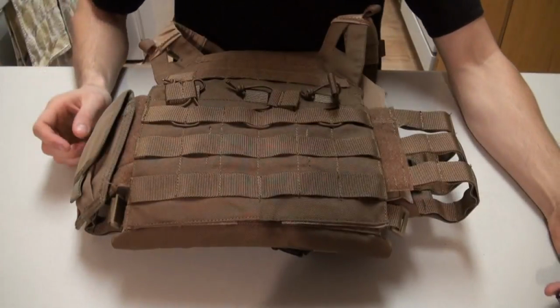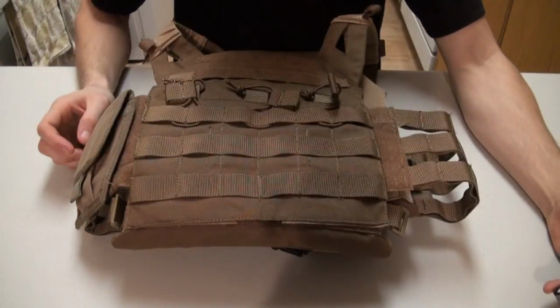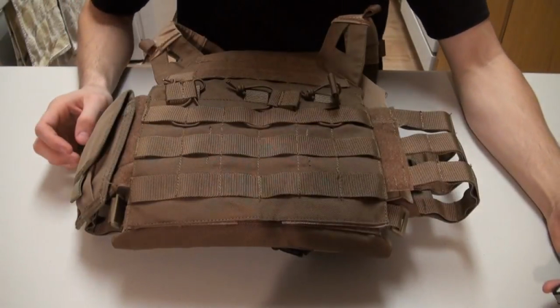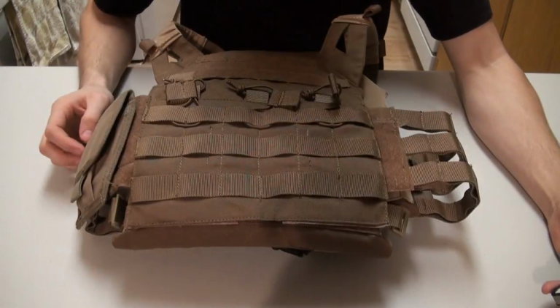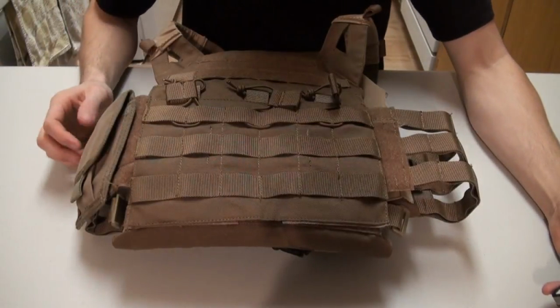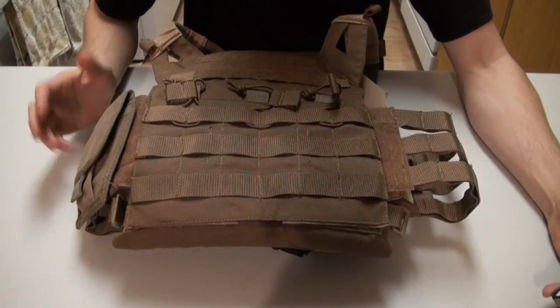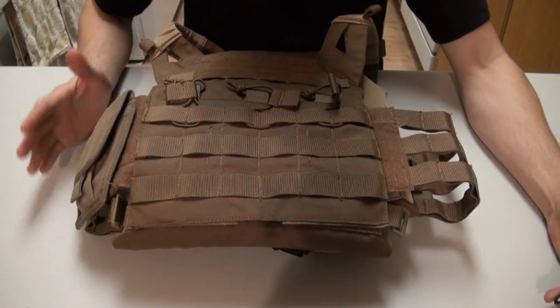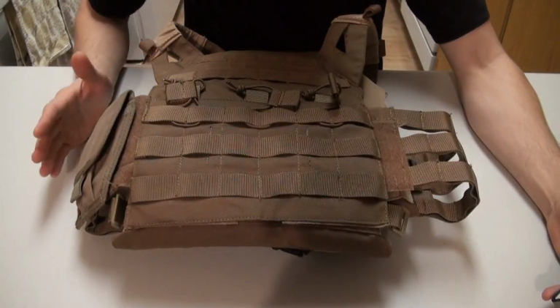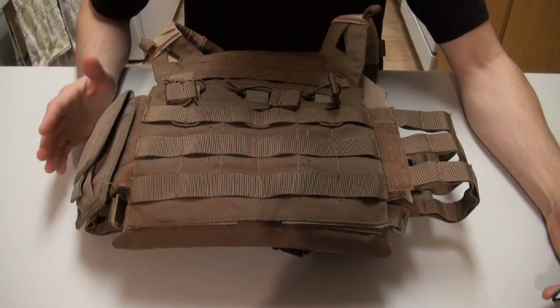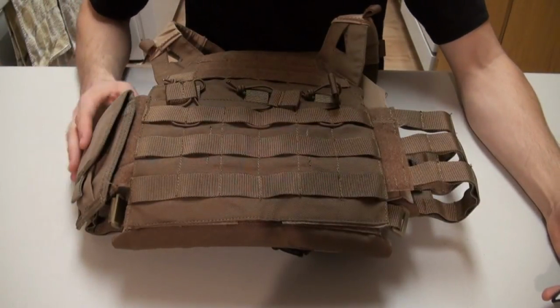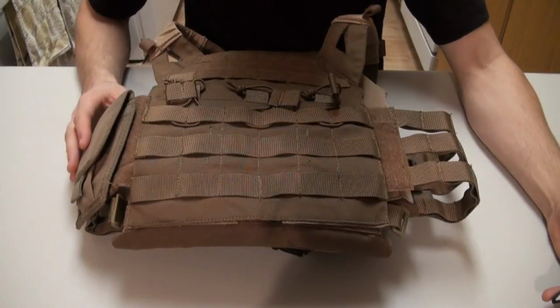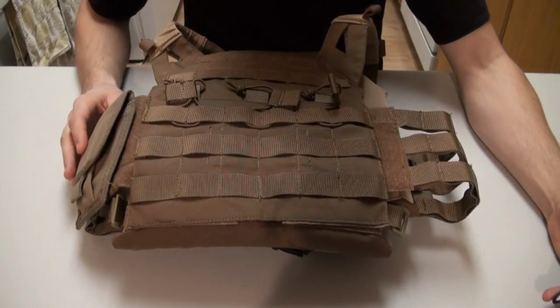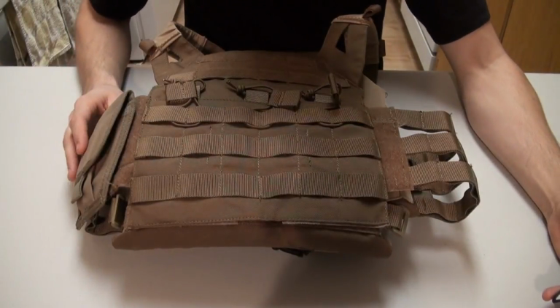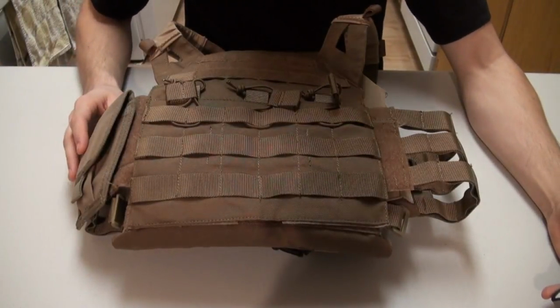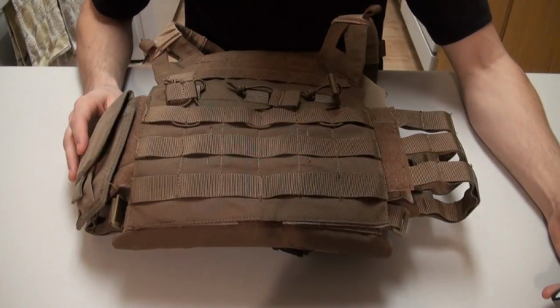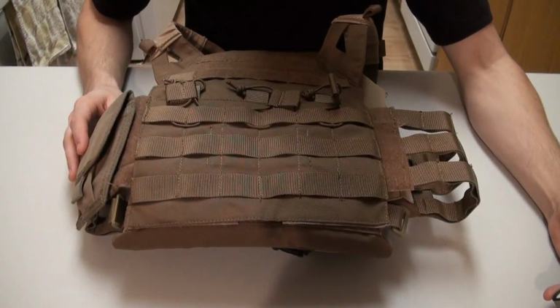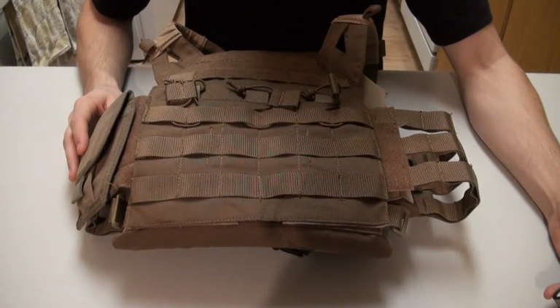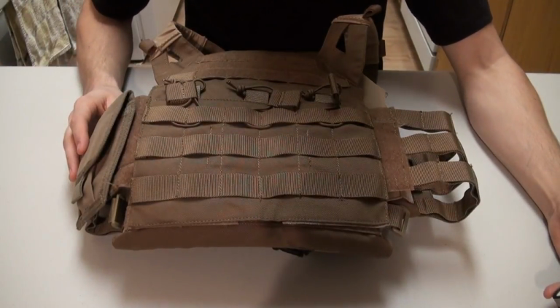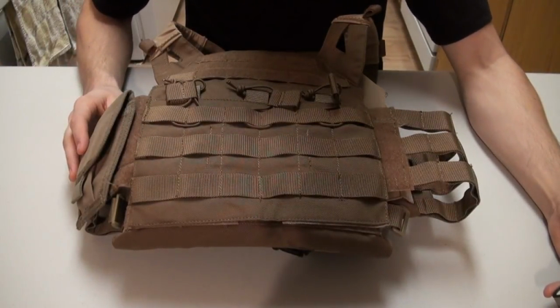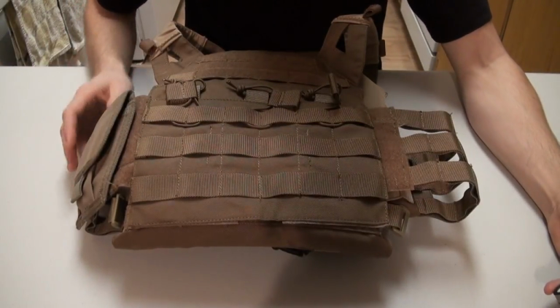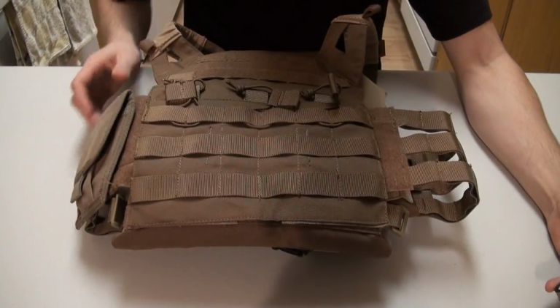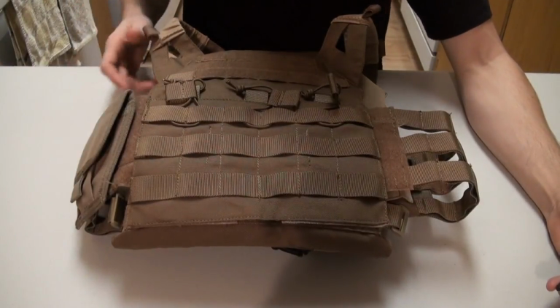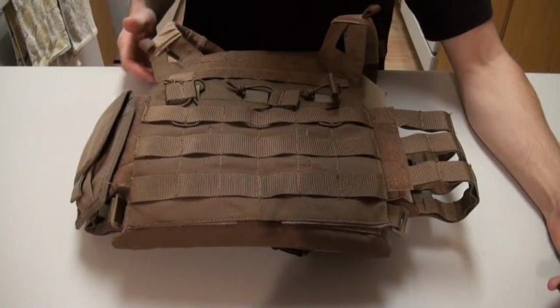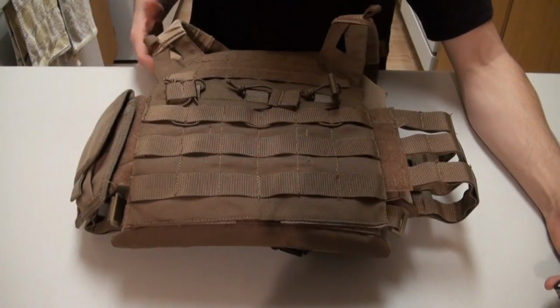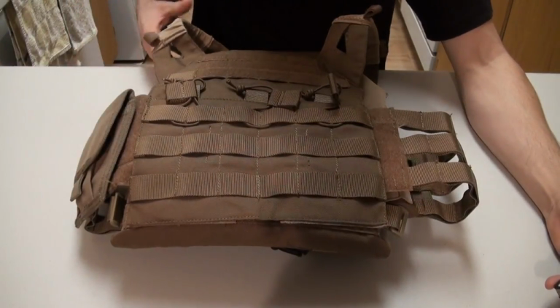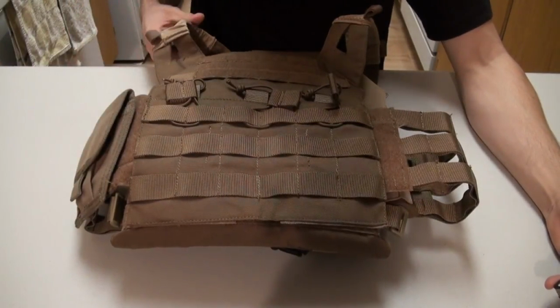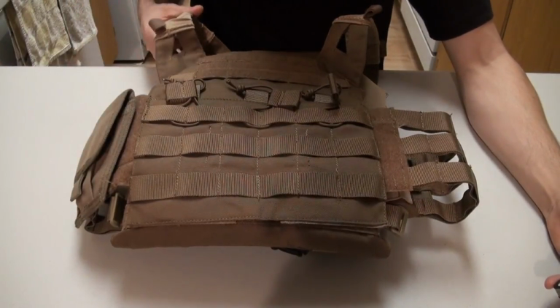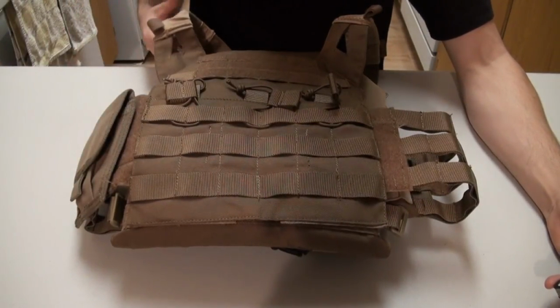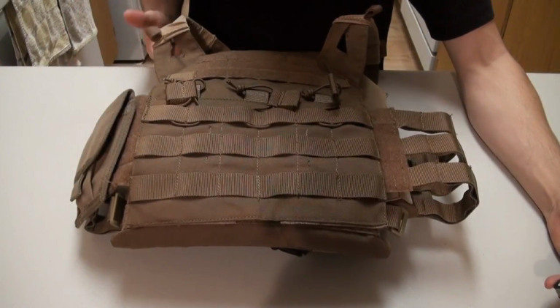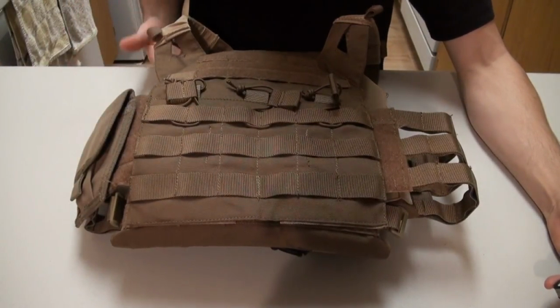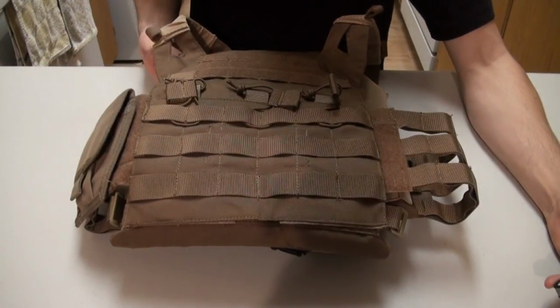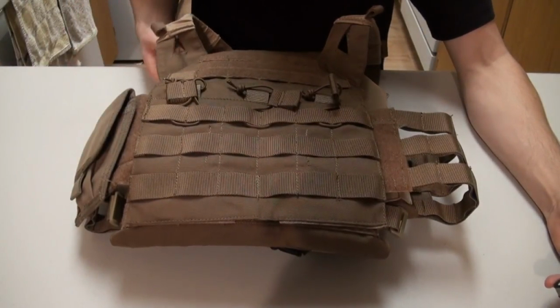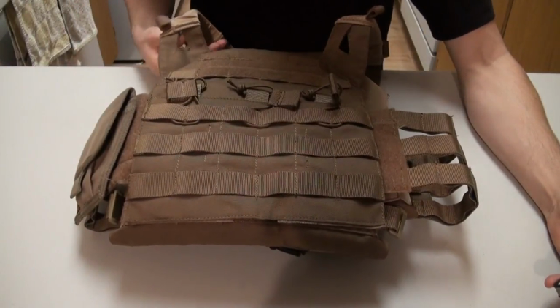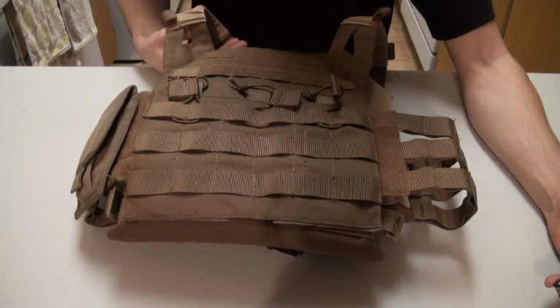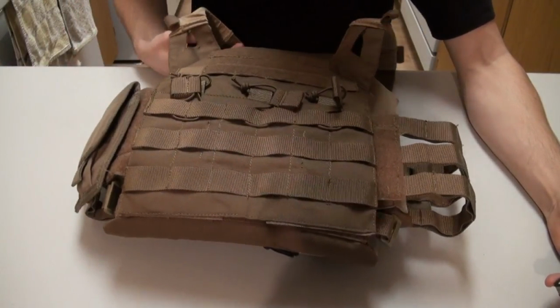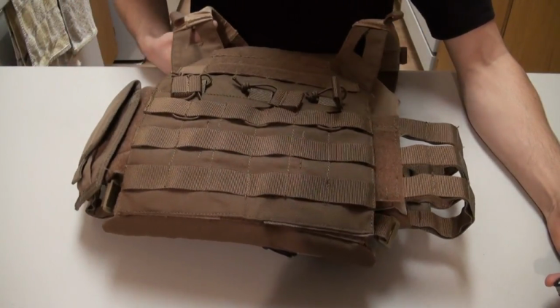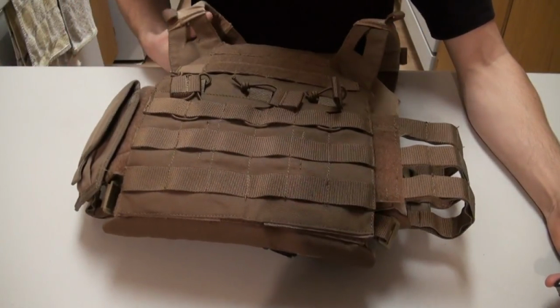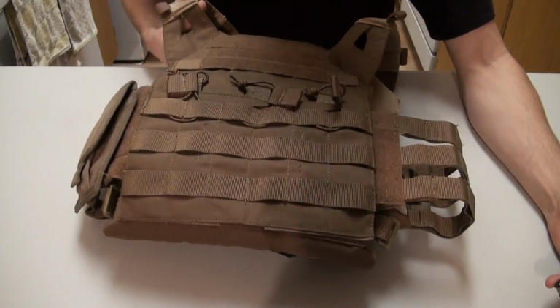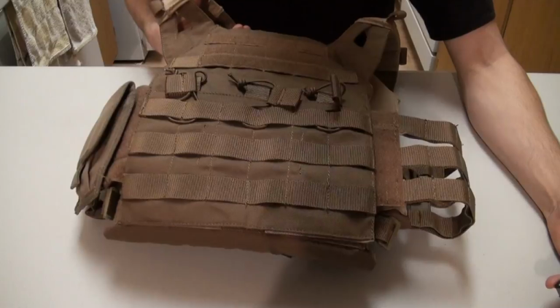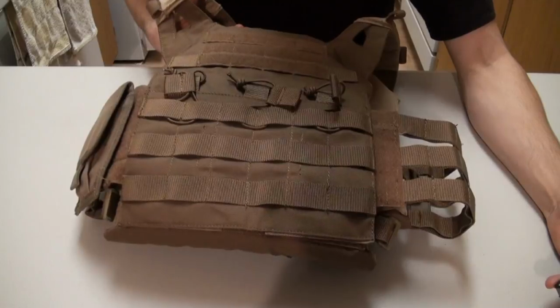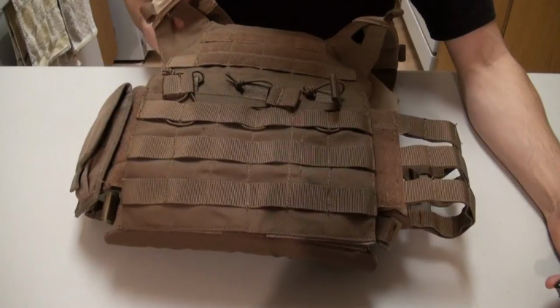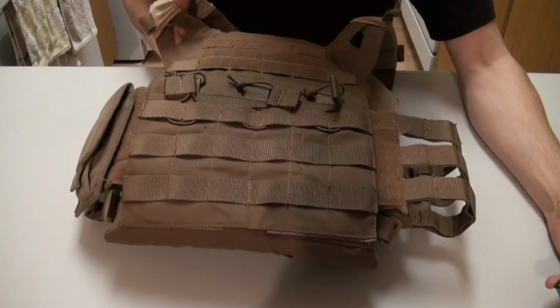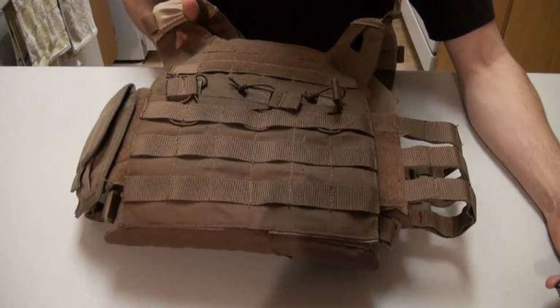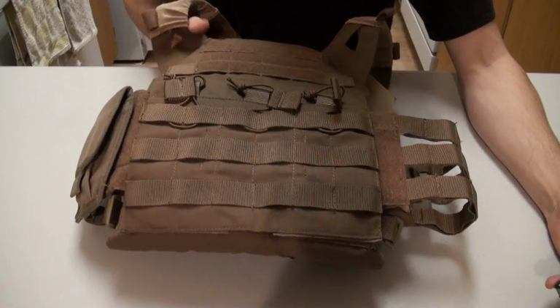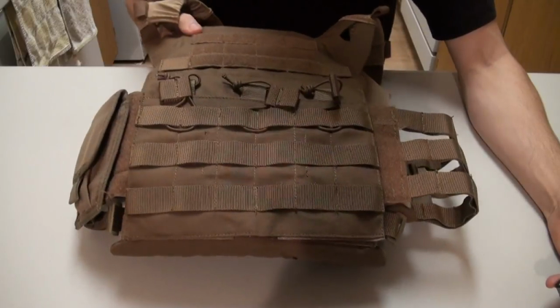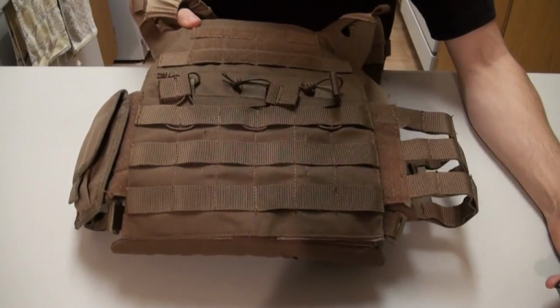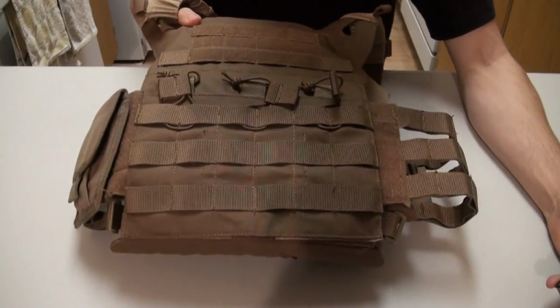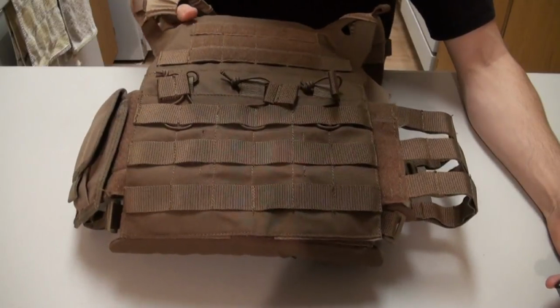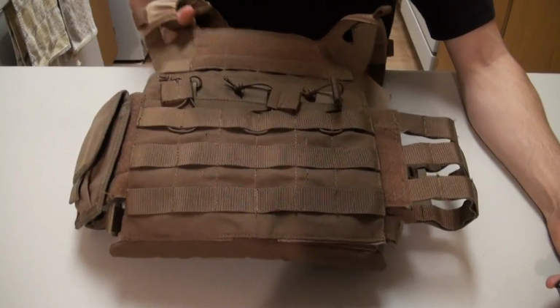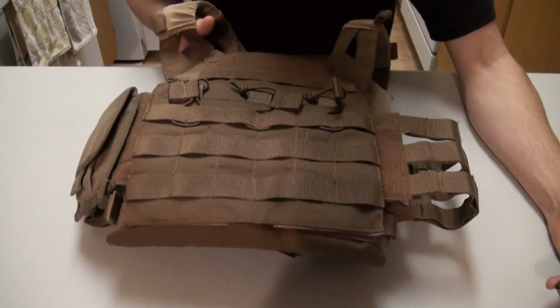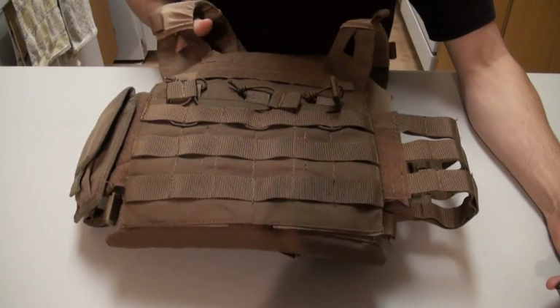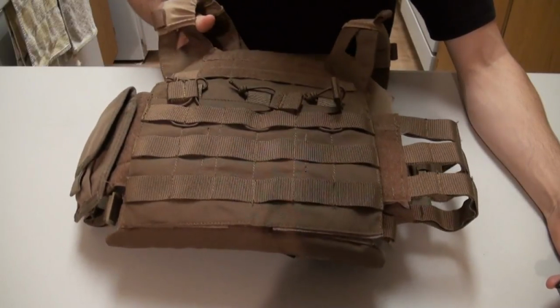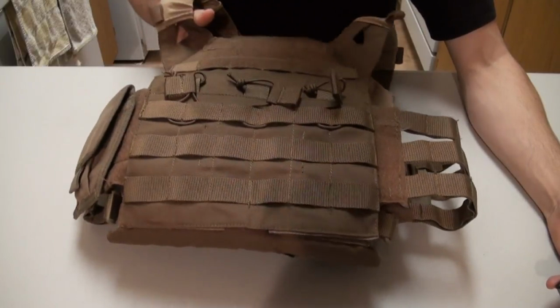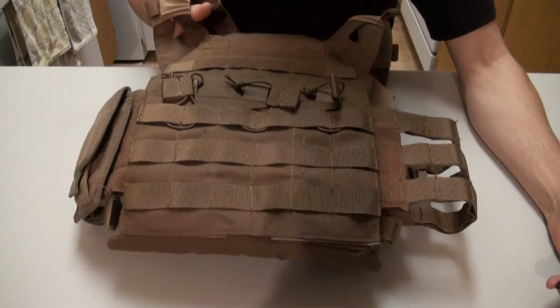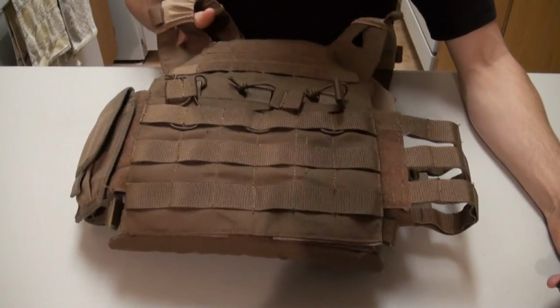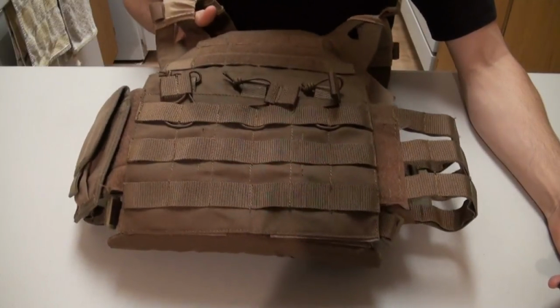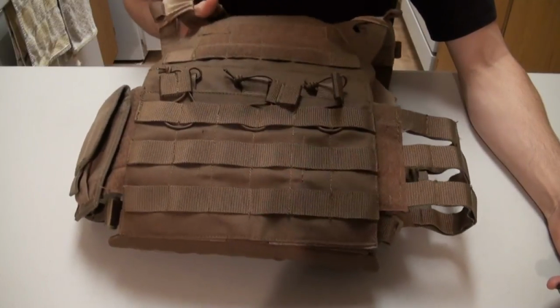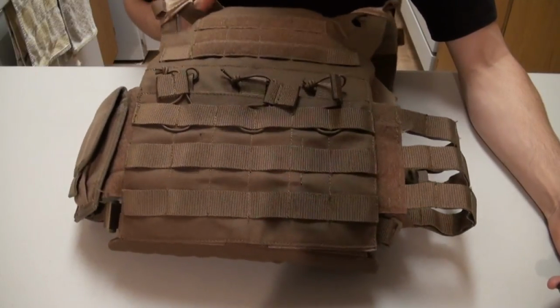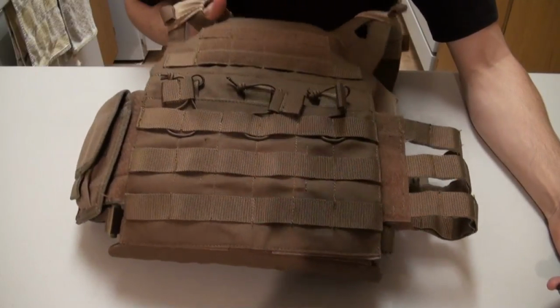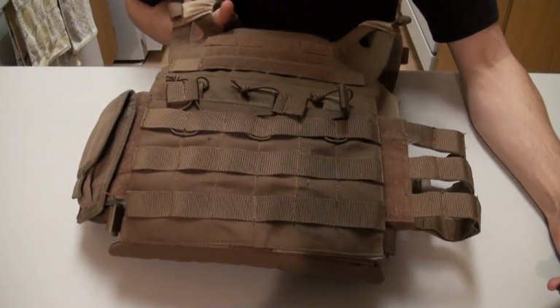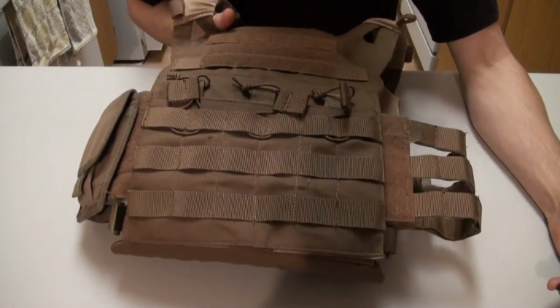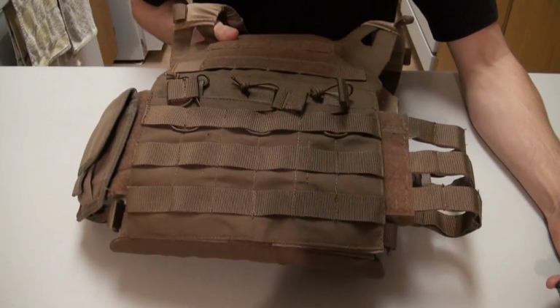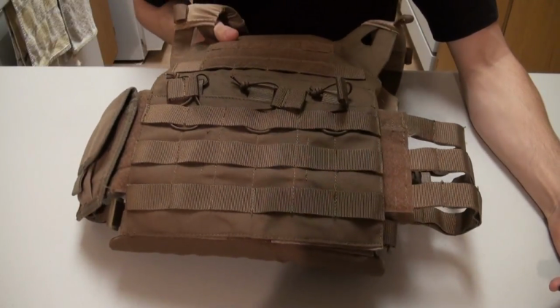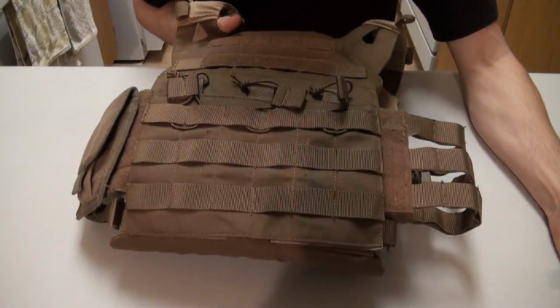Hey guys, Shanti and Blacksheep here today. What I have for you guys is the Avengers Compact Operator Airsoft High Speed JPC Plate Carrier.